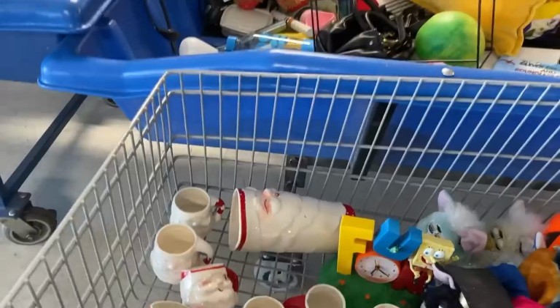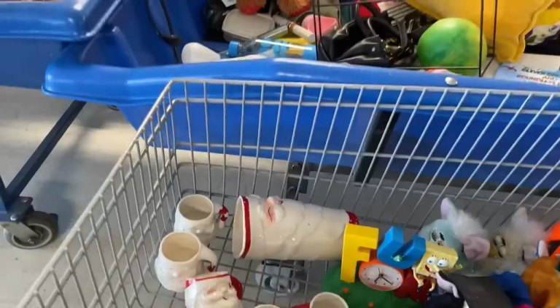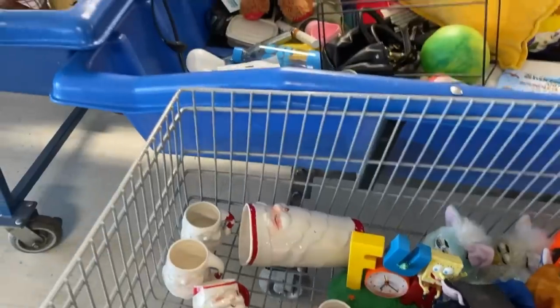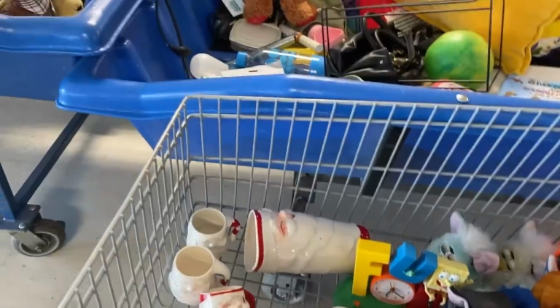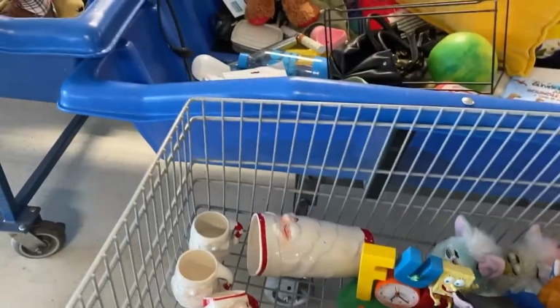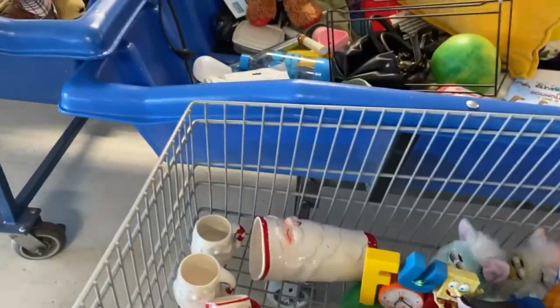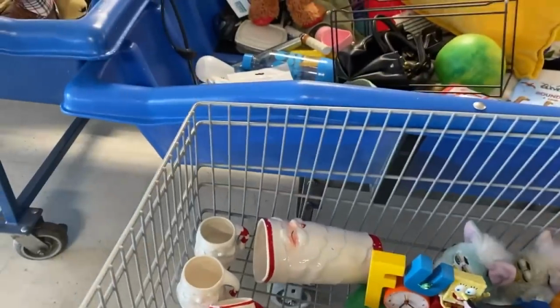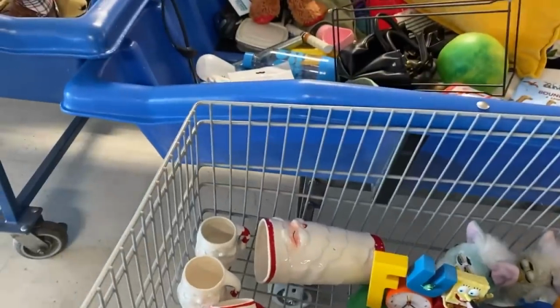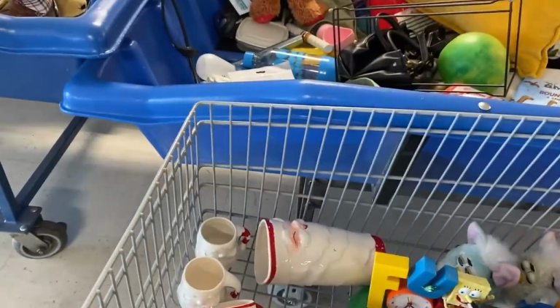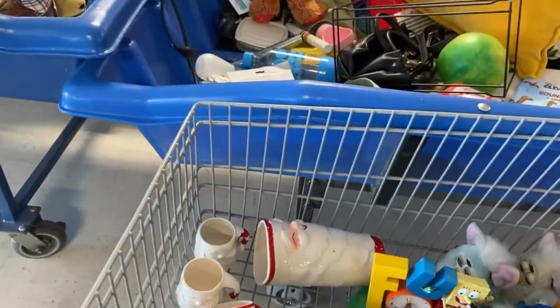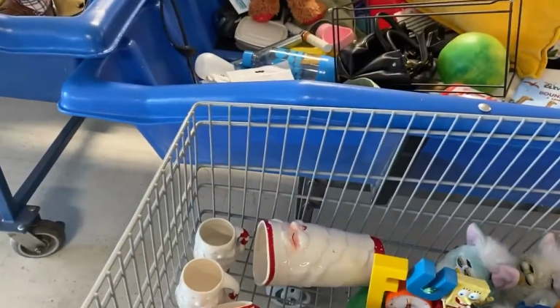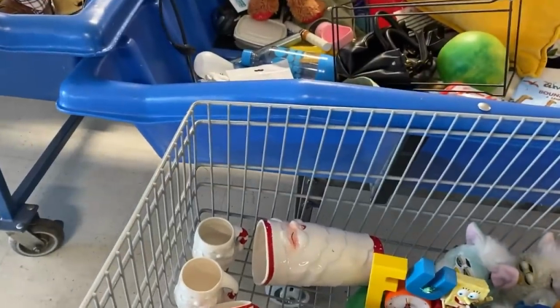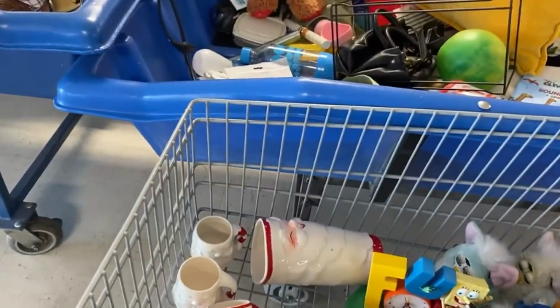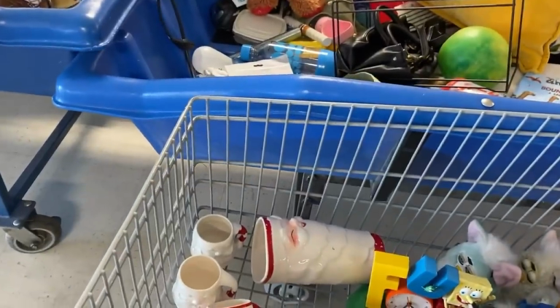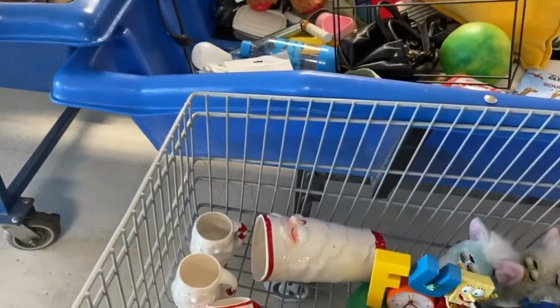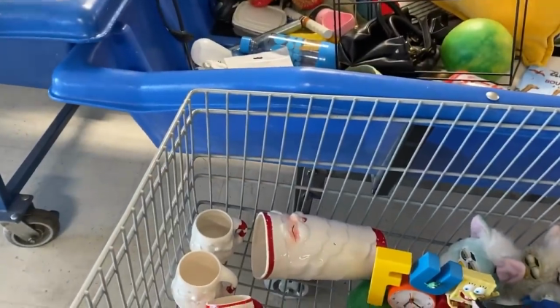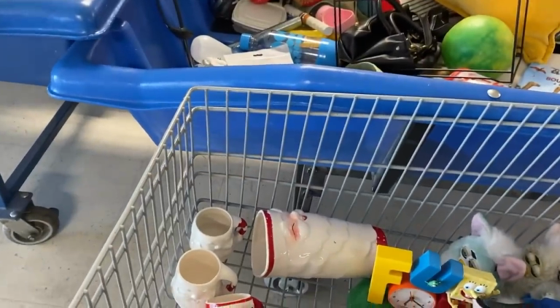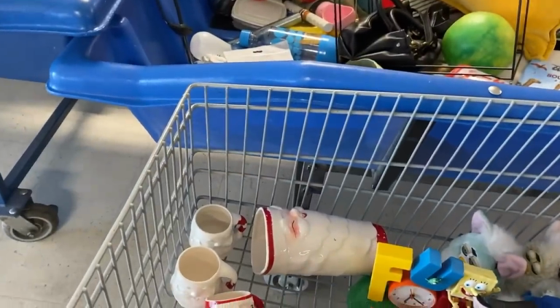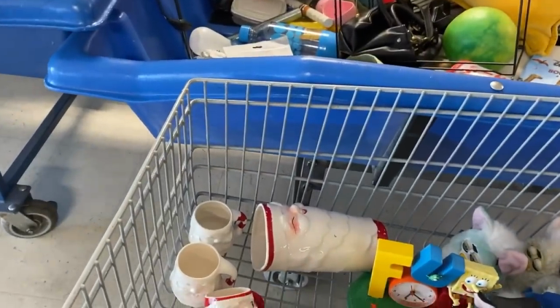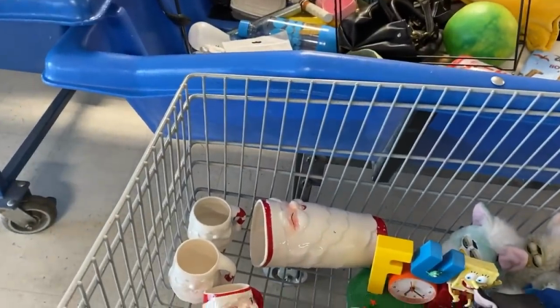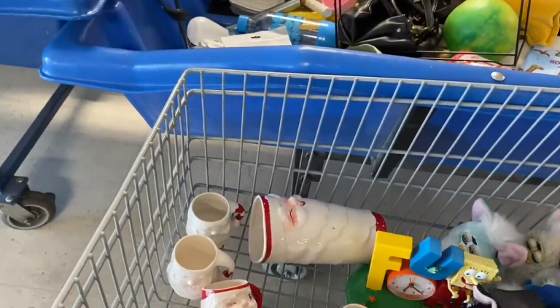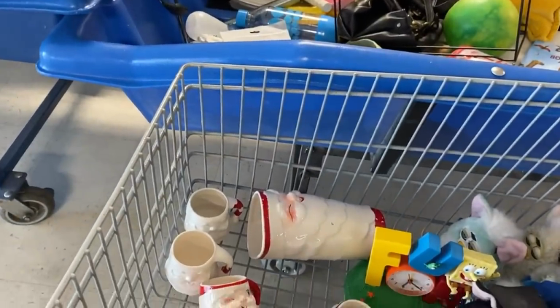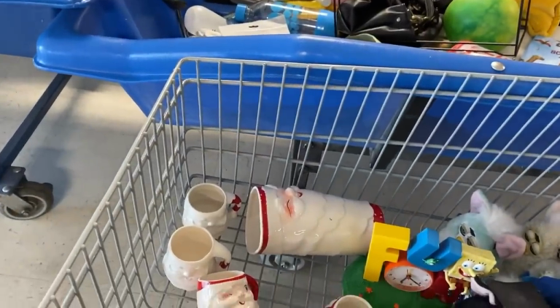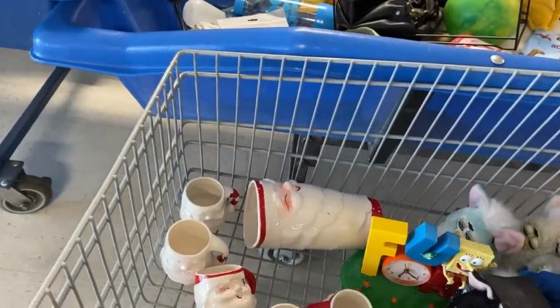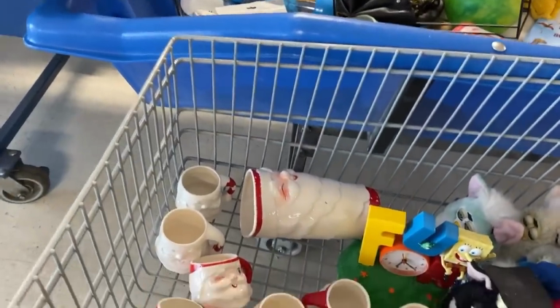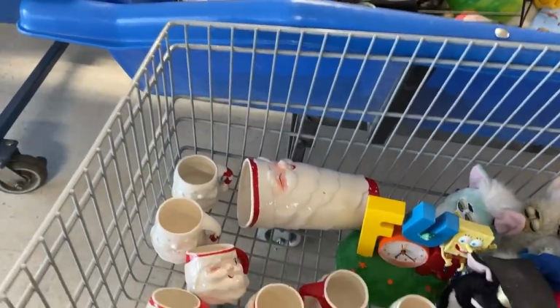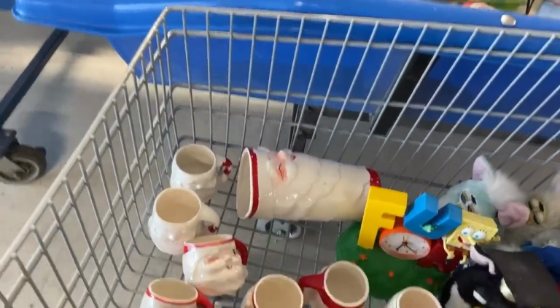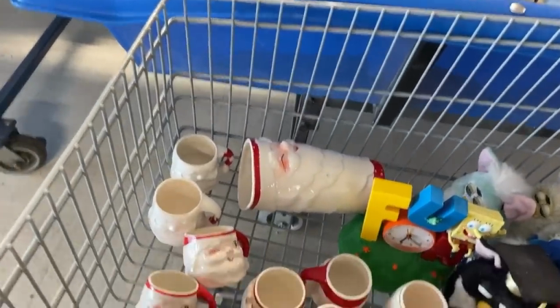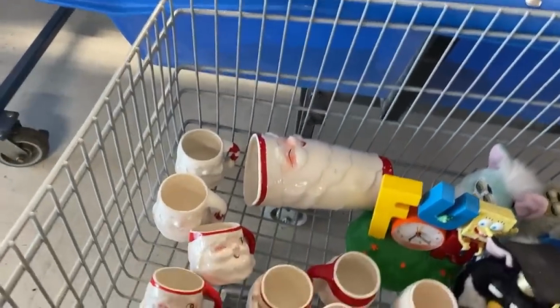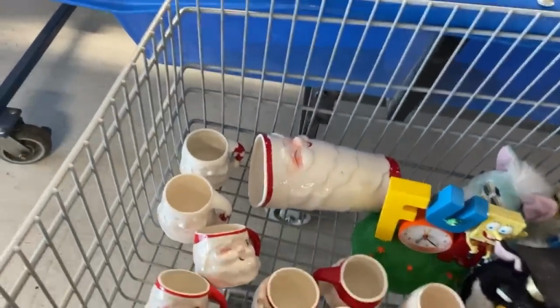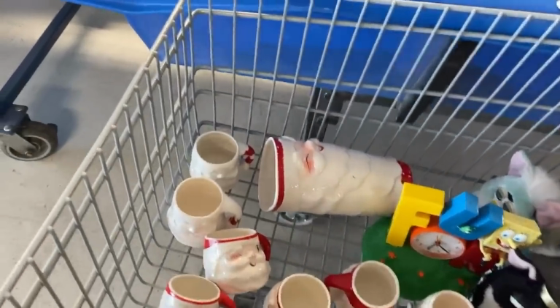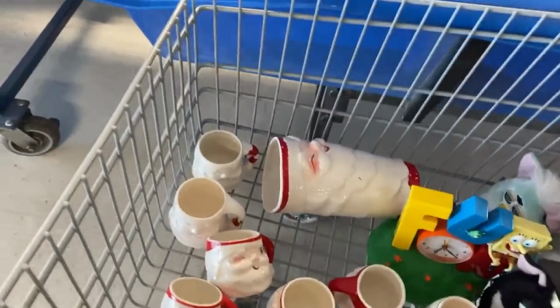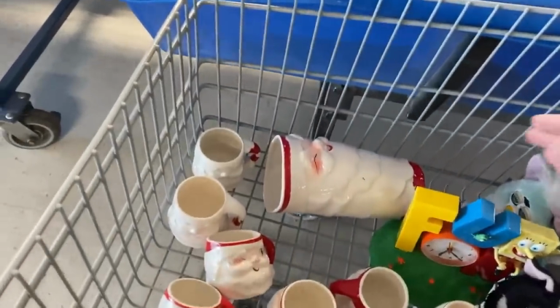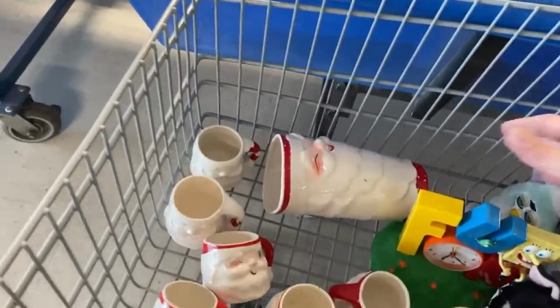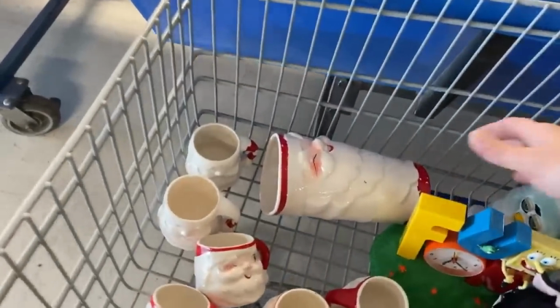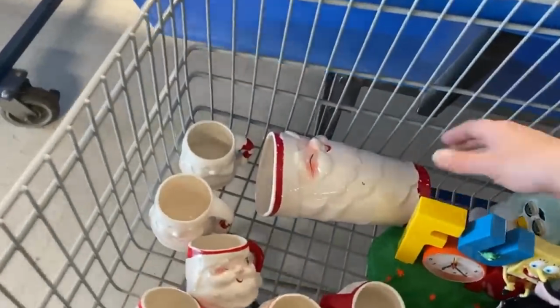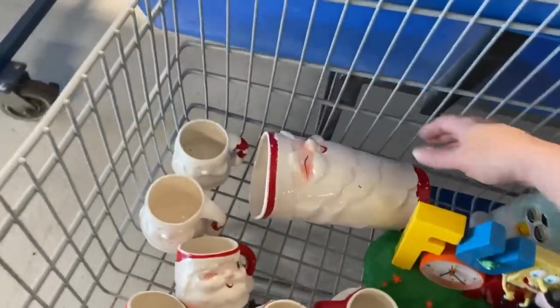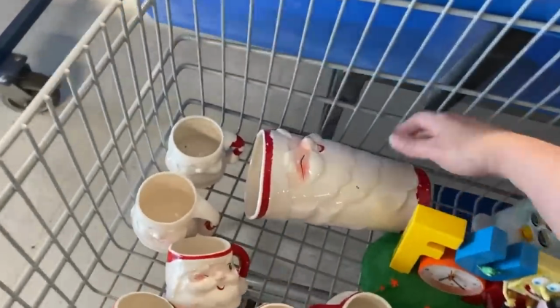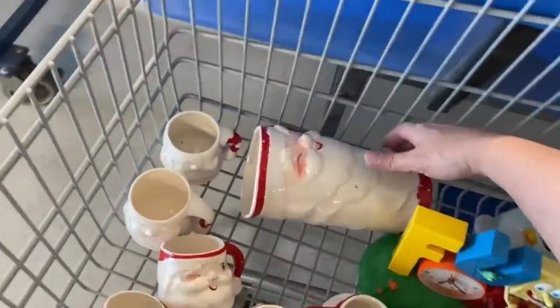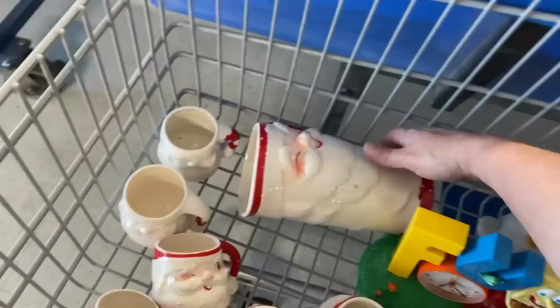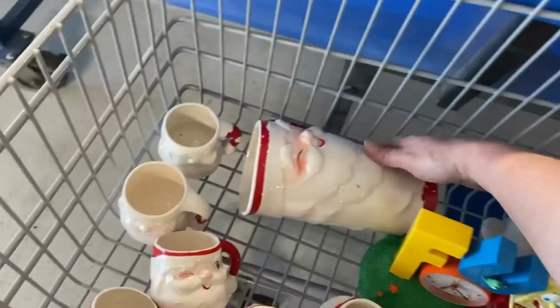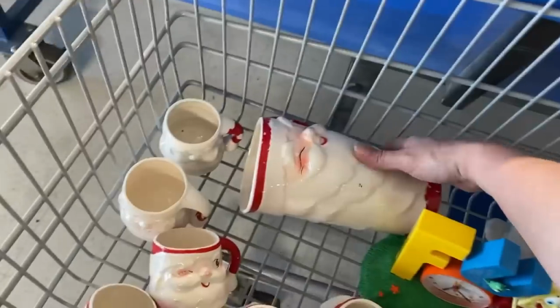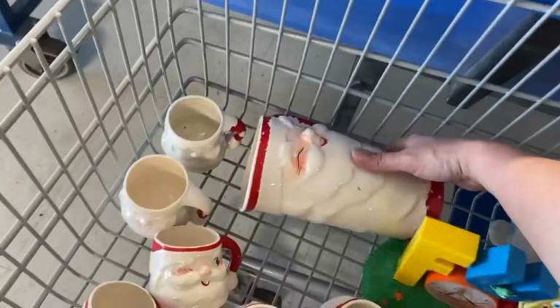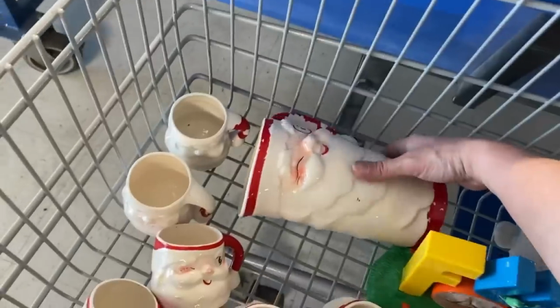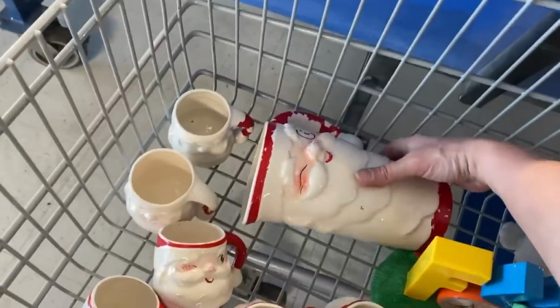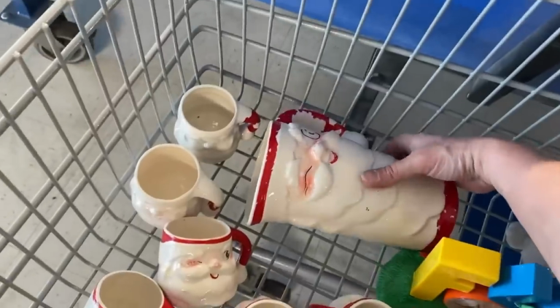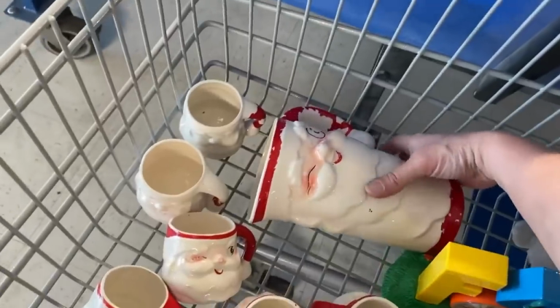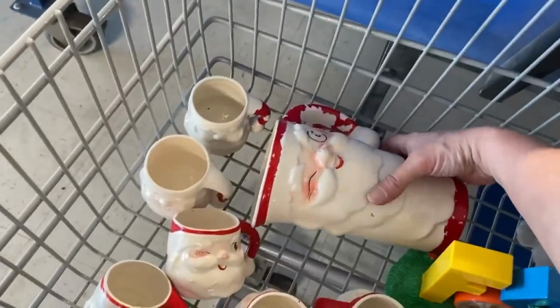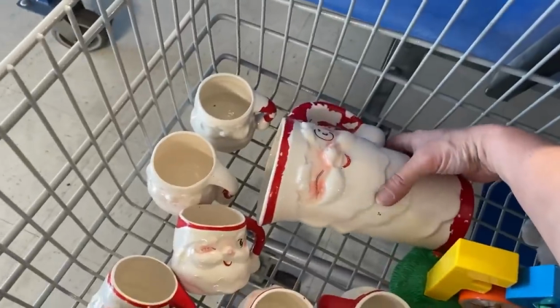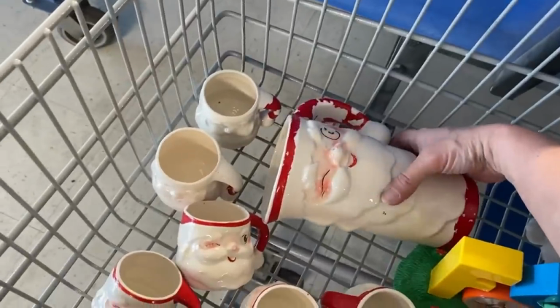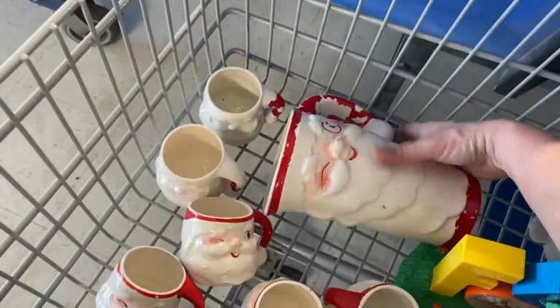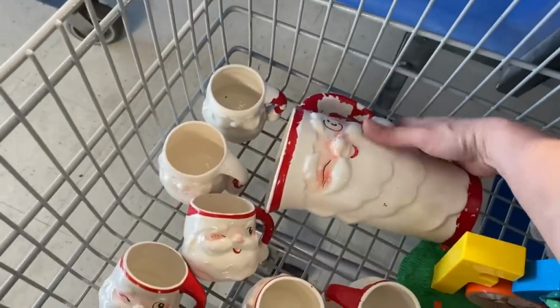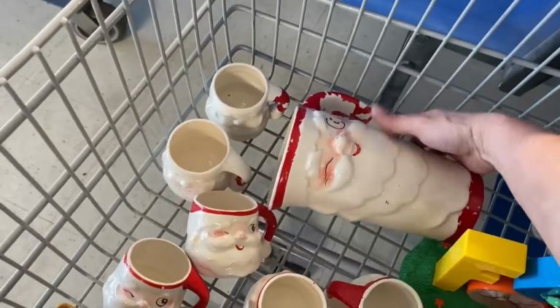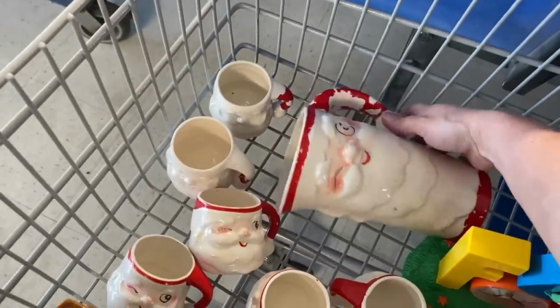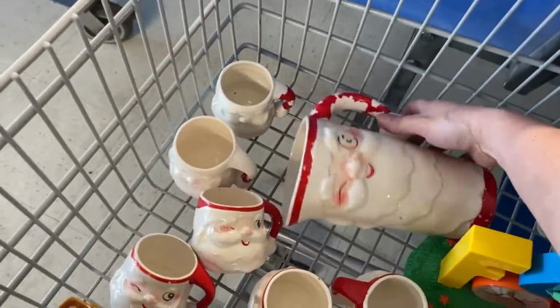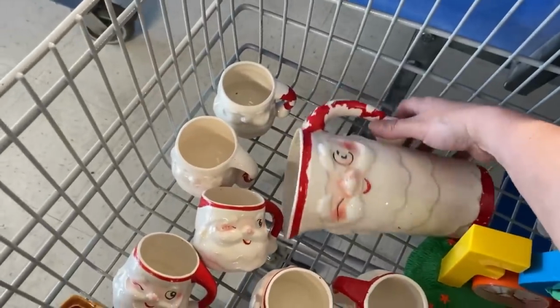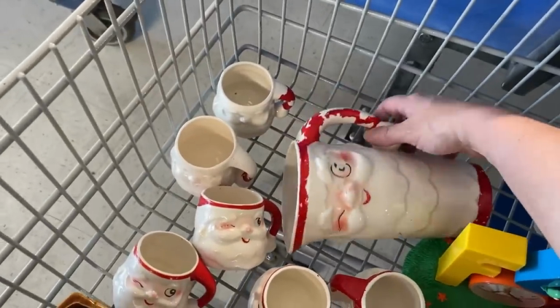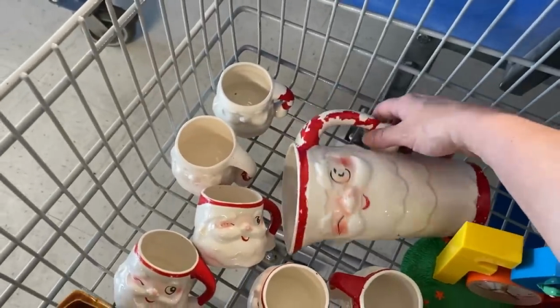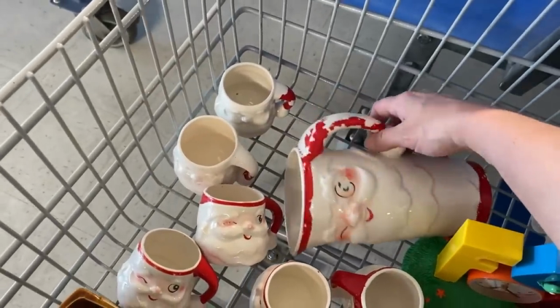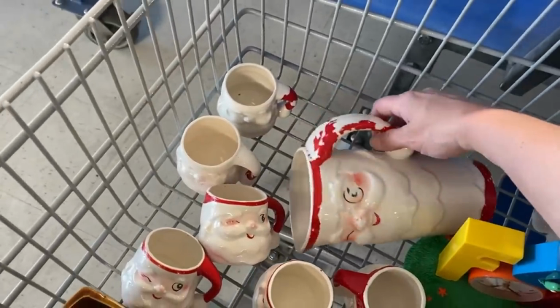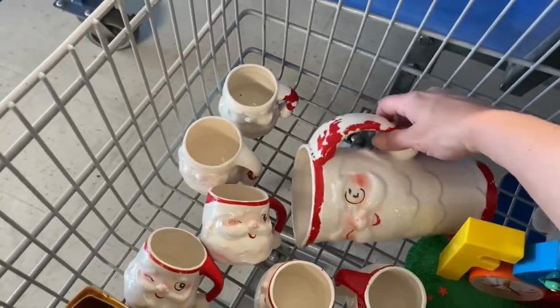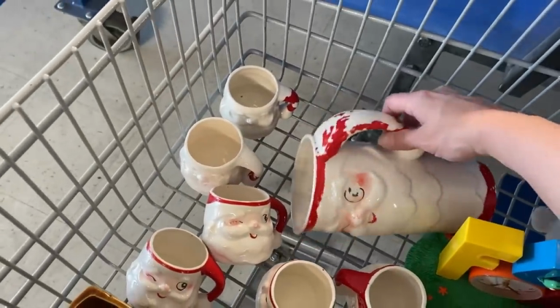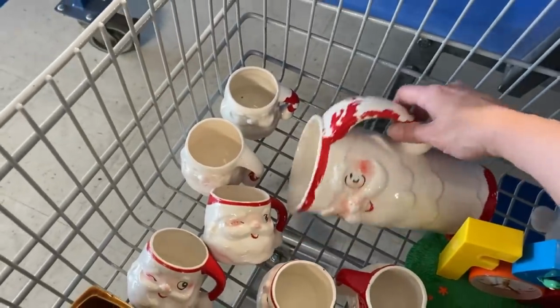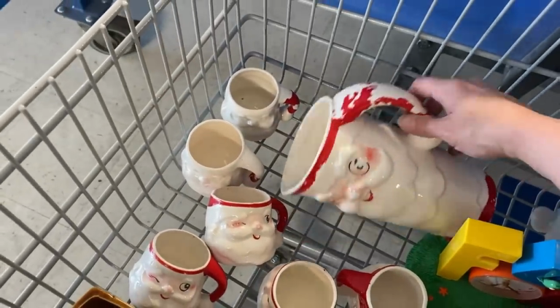Oh my god, you guys. I literally just scored at the bins. Look!